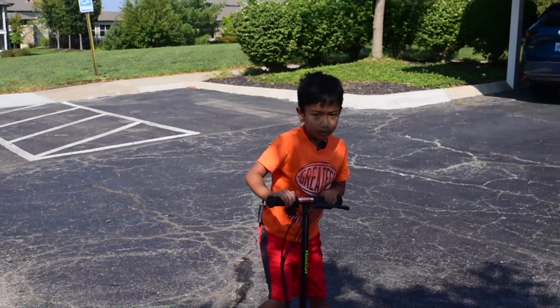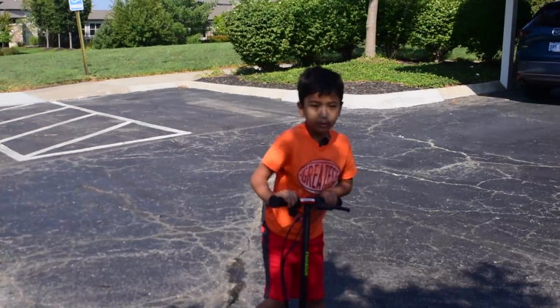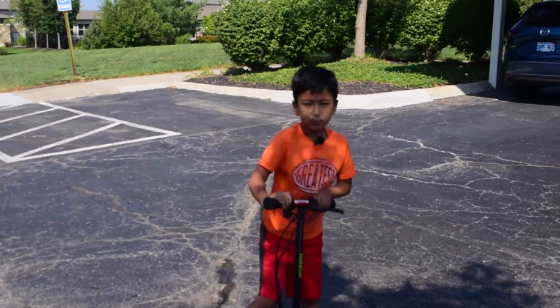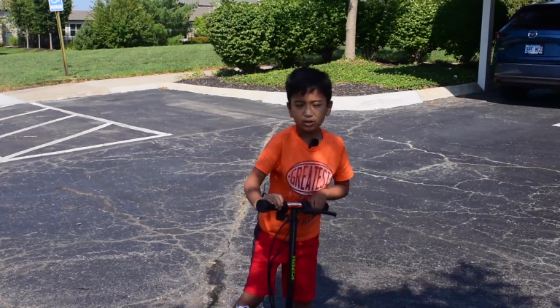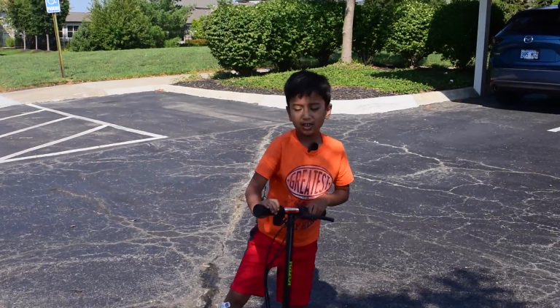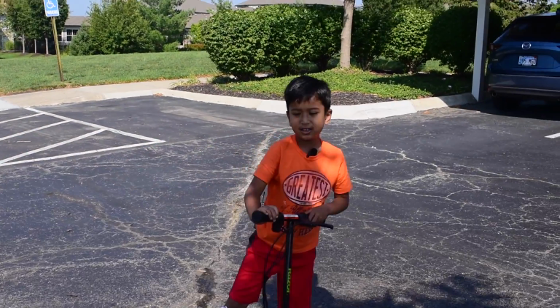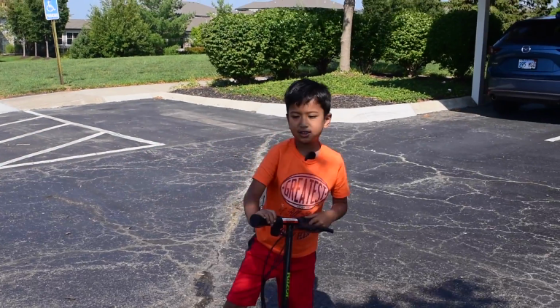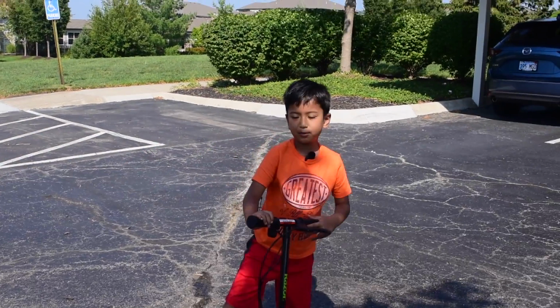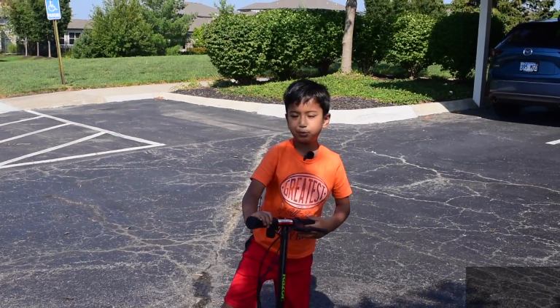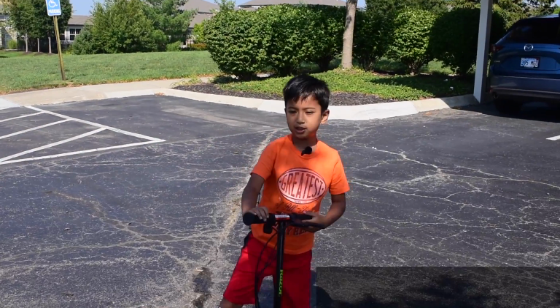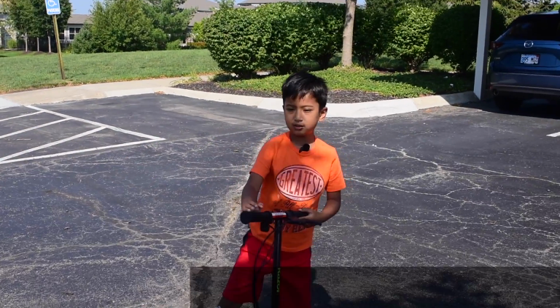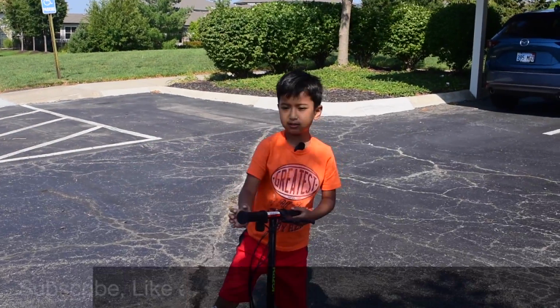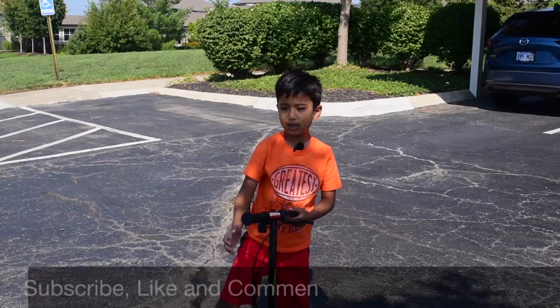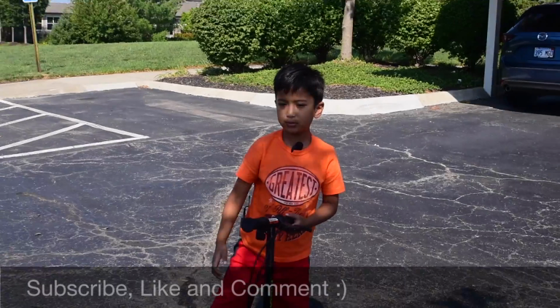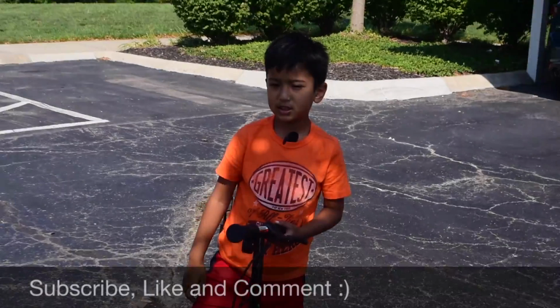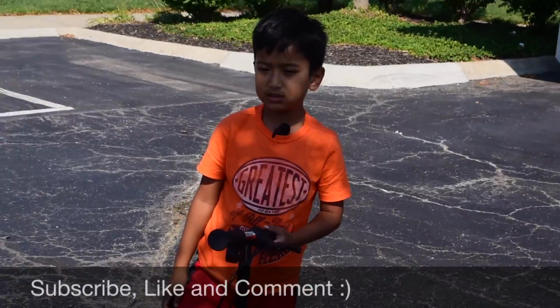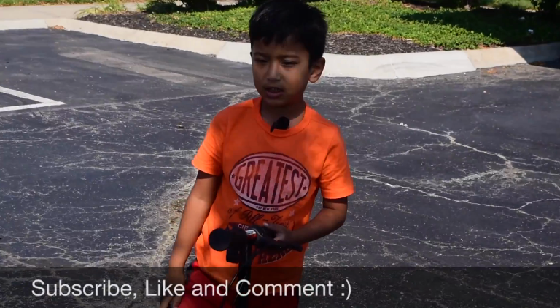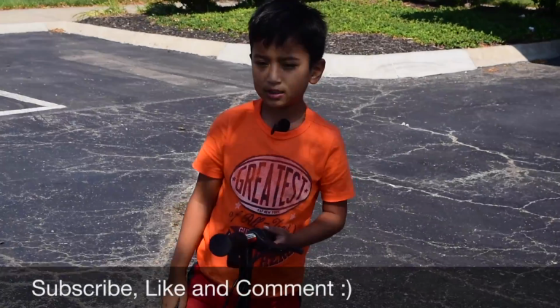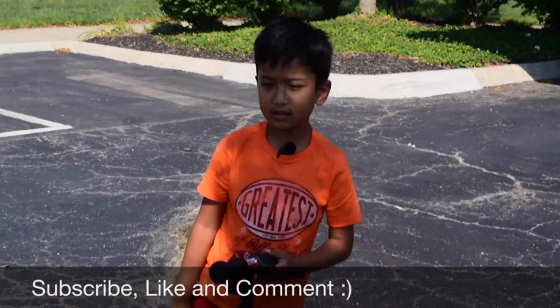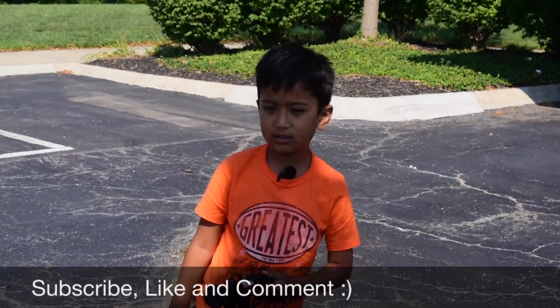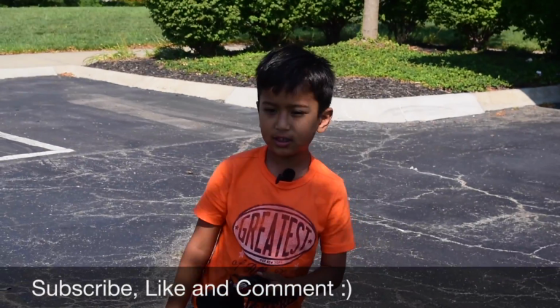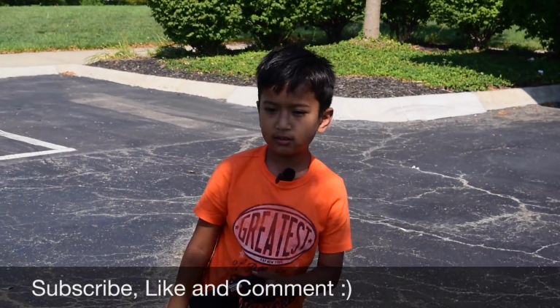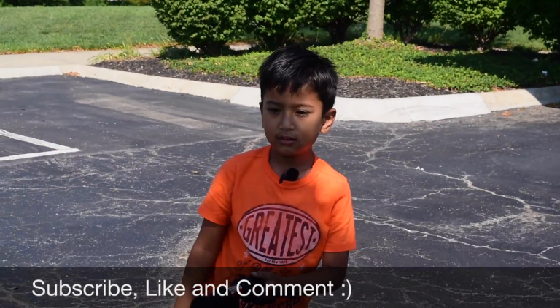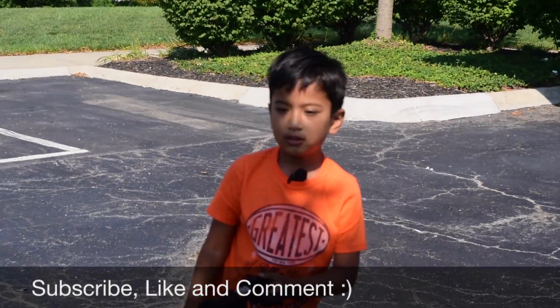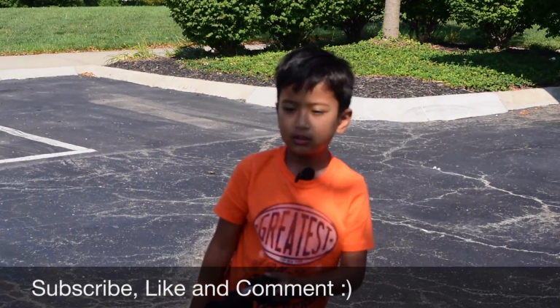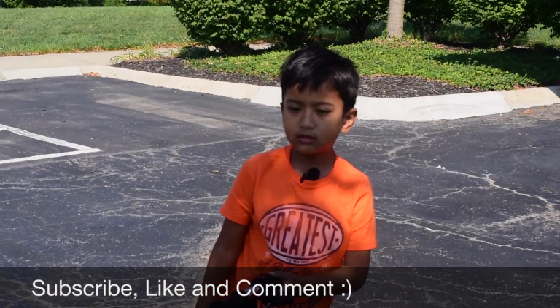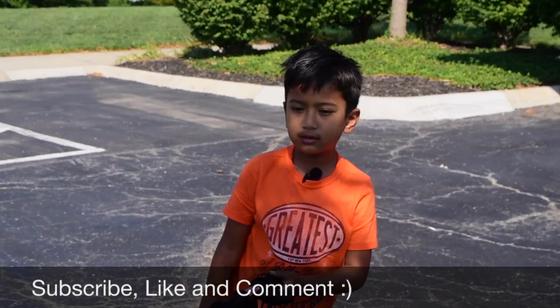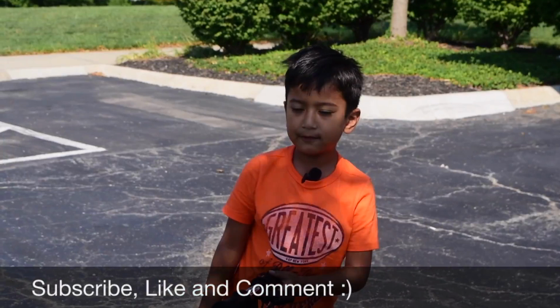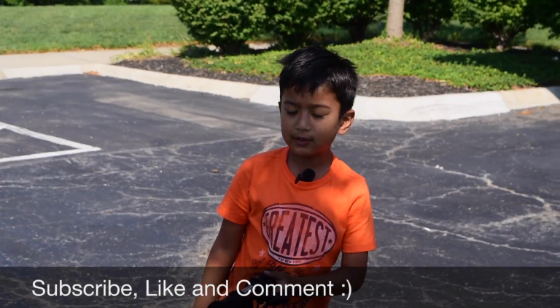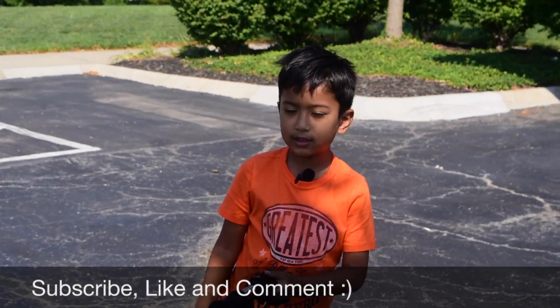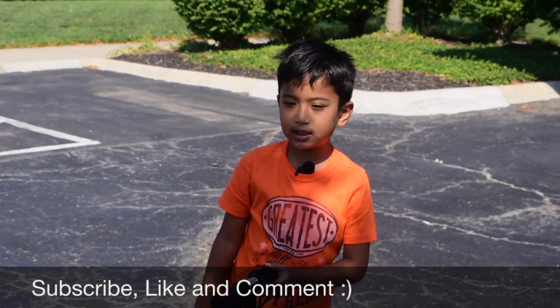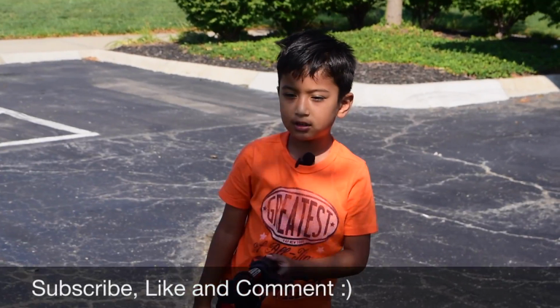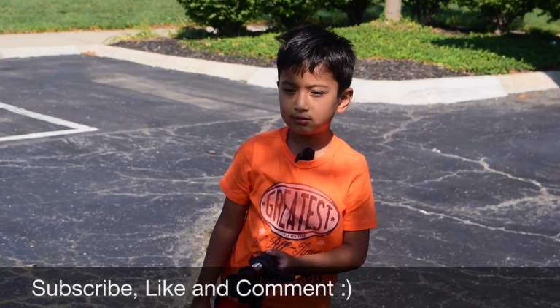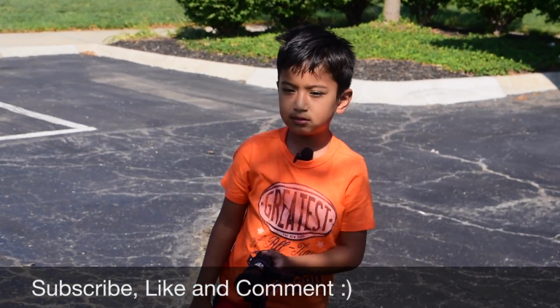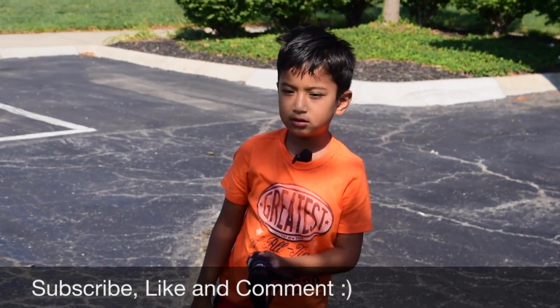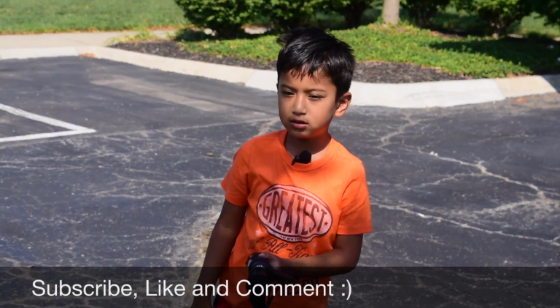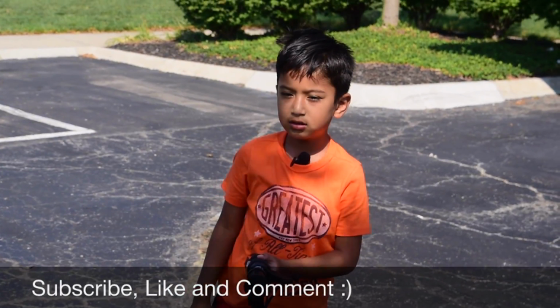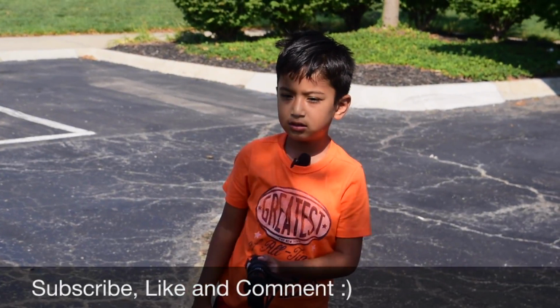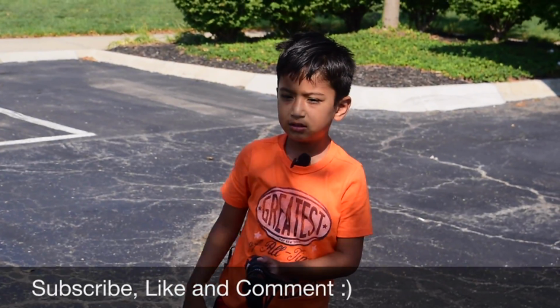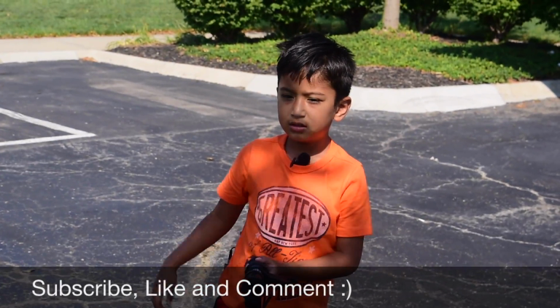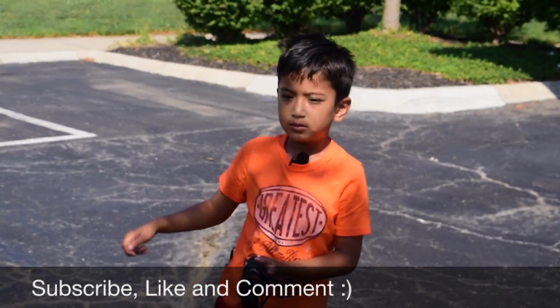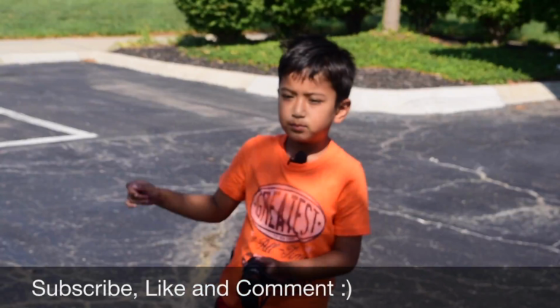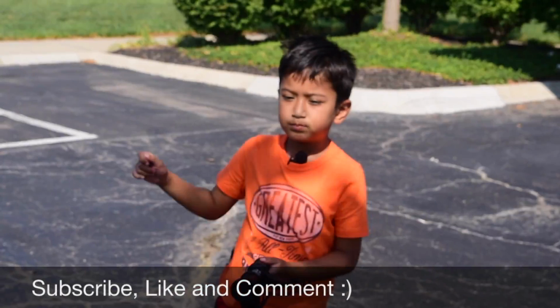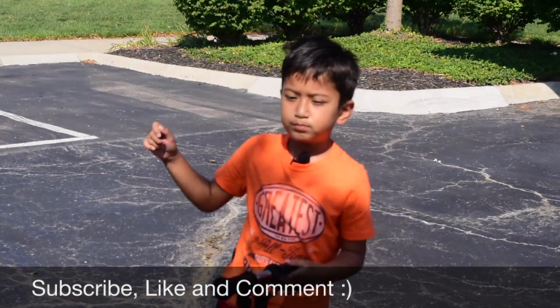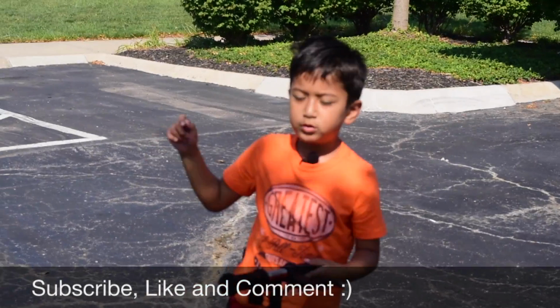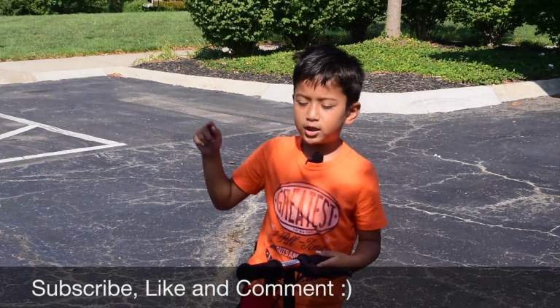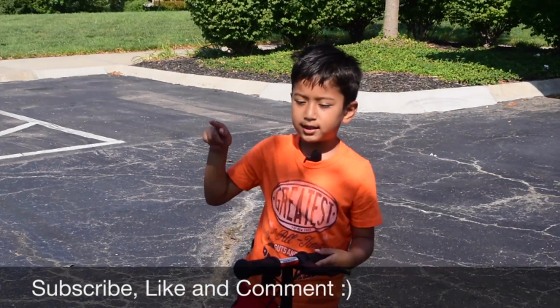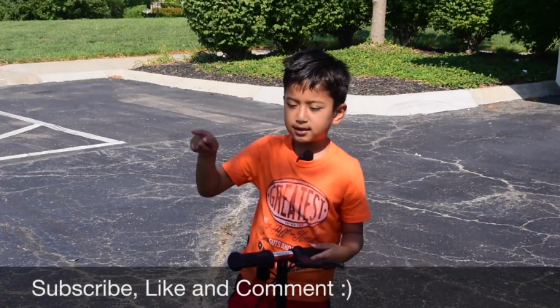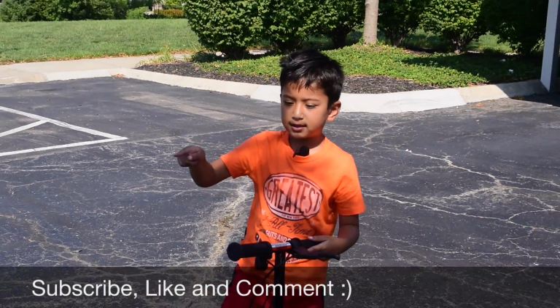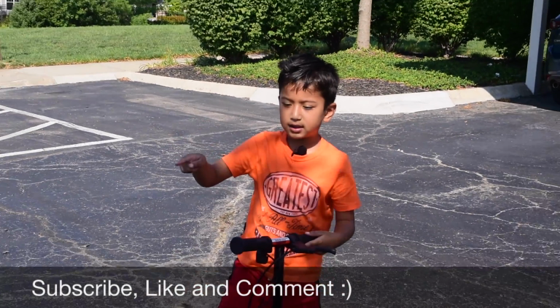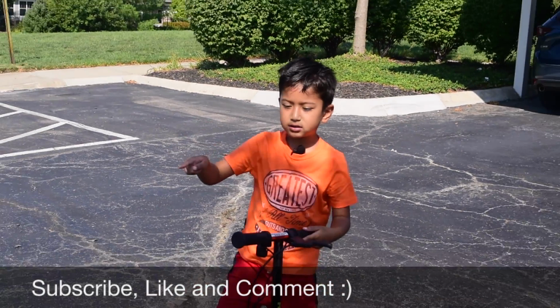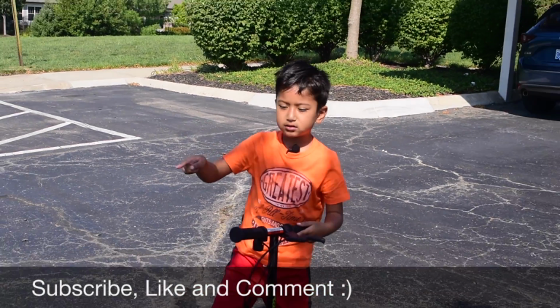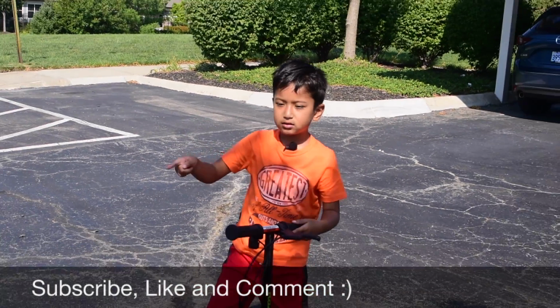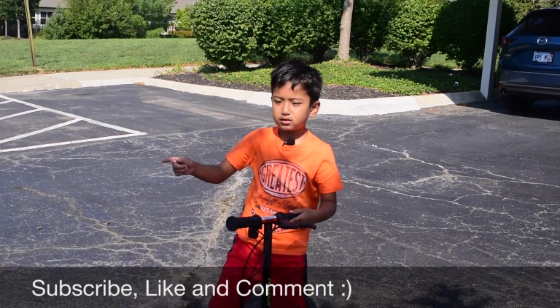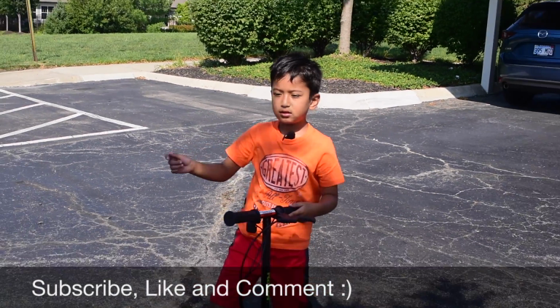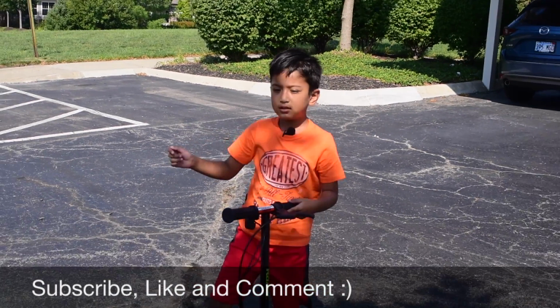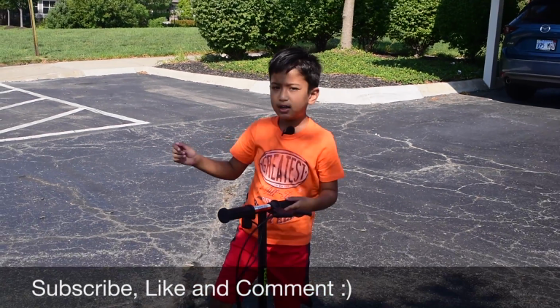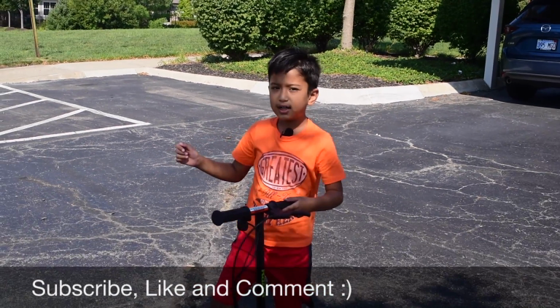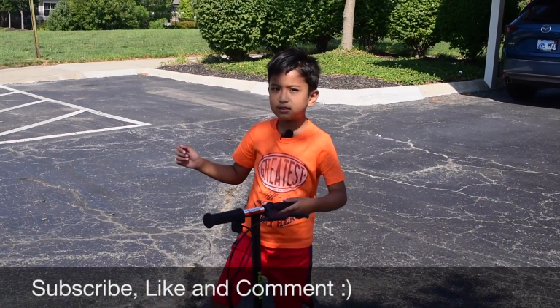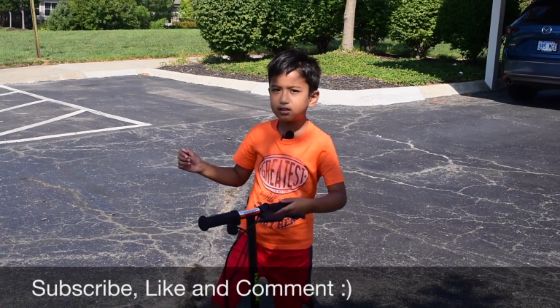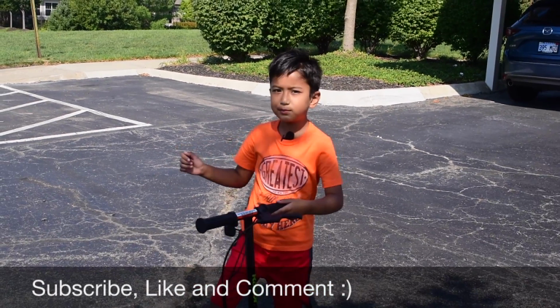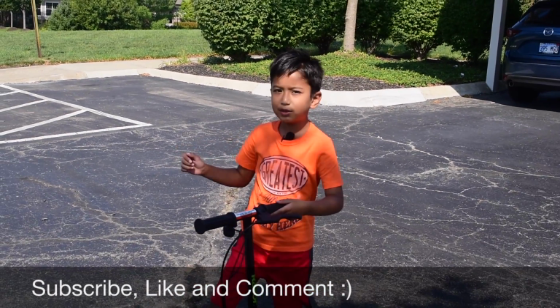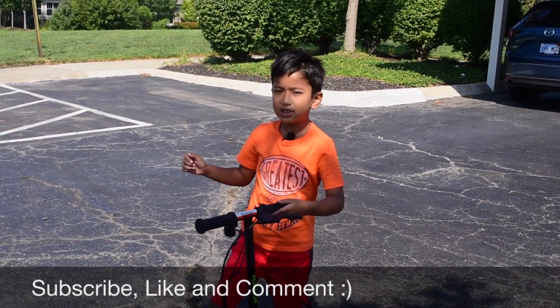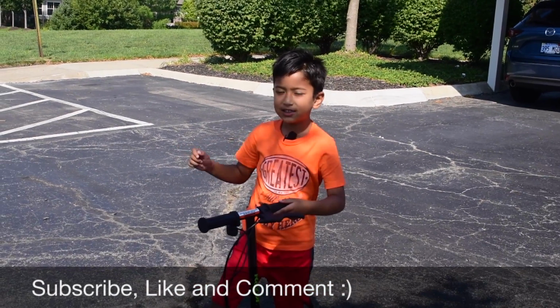Please subscribe to my channel and don't forget to press the bell icon.